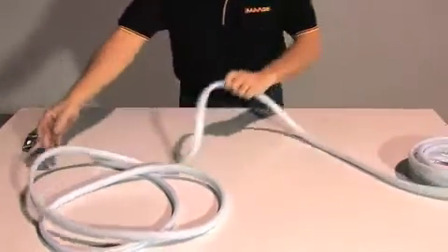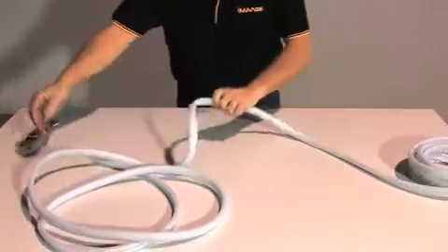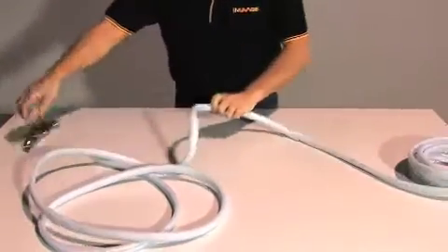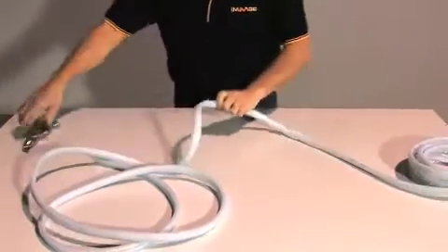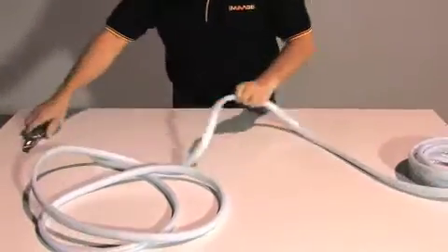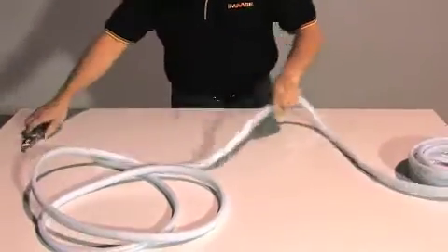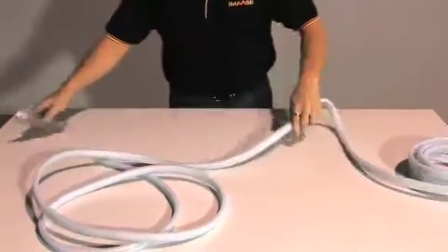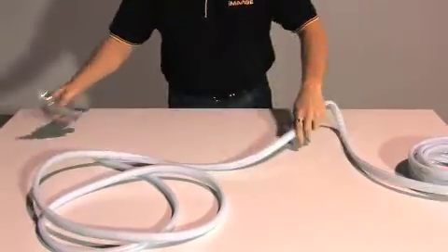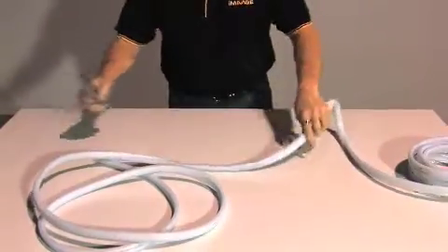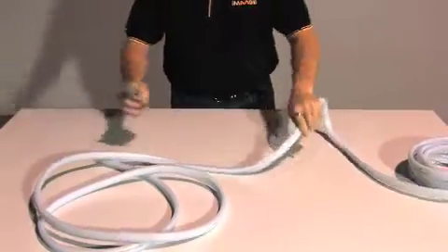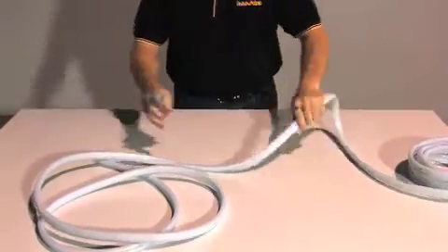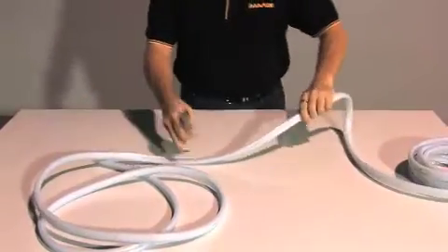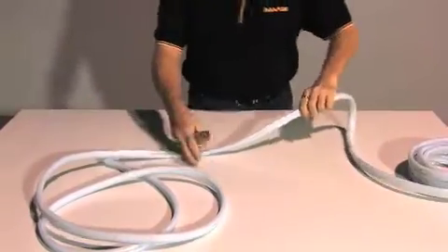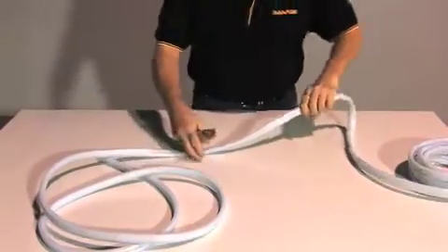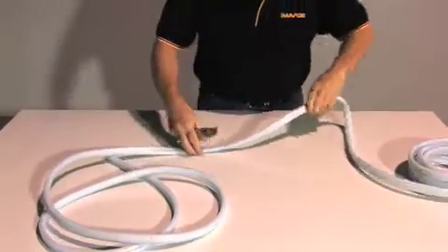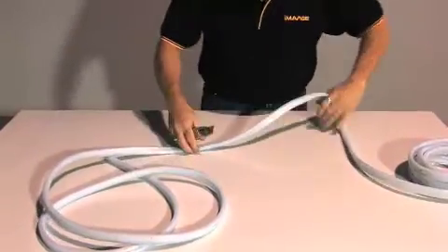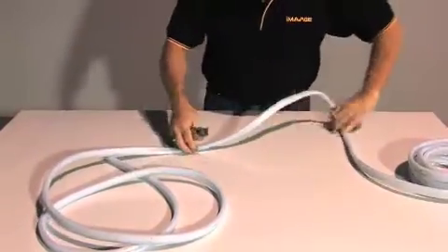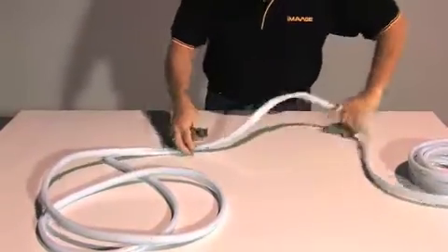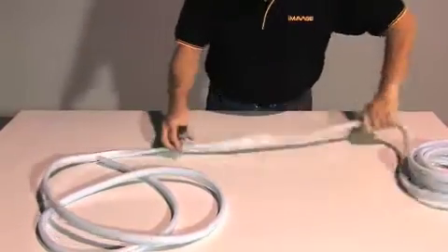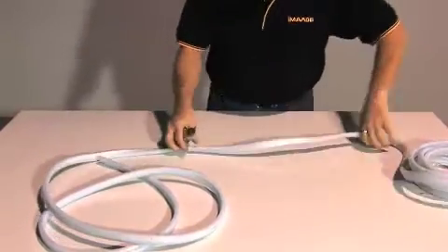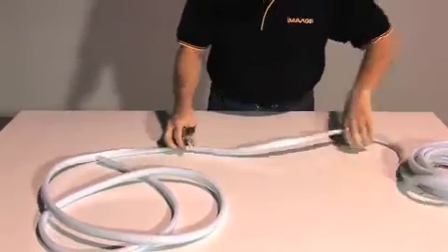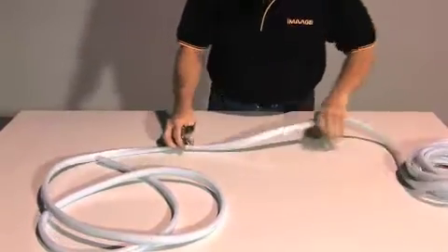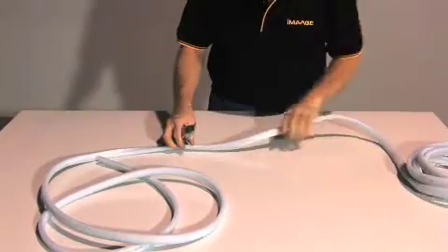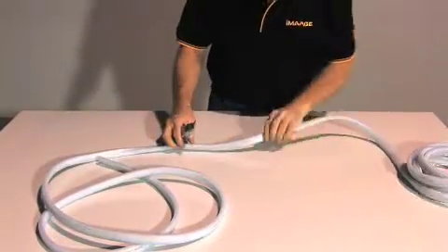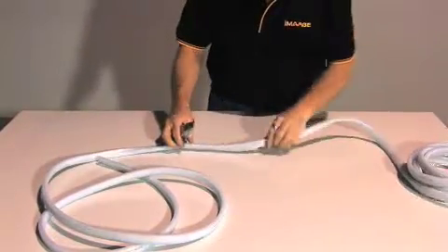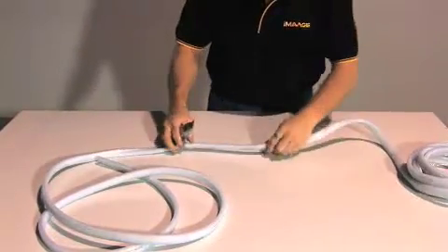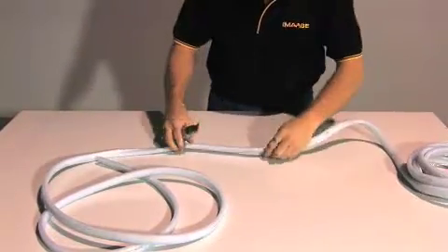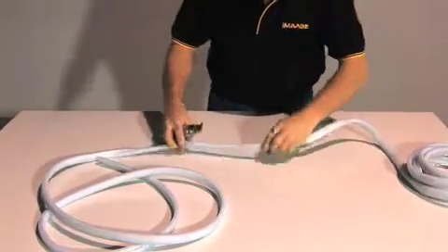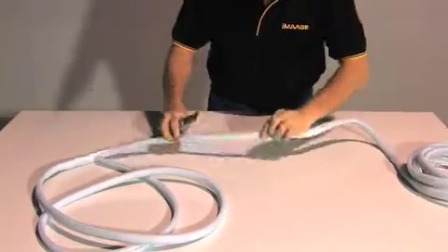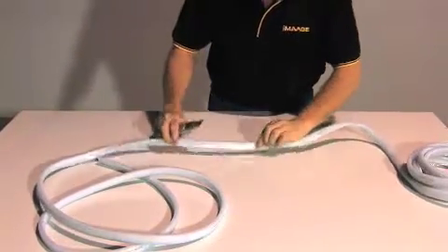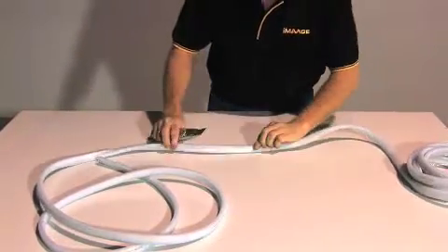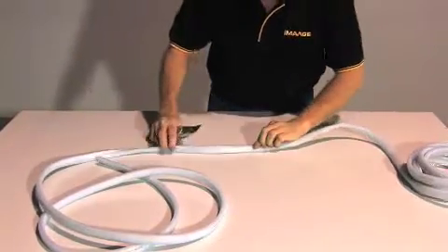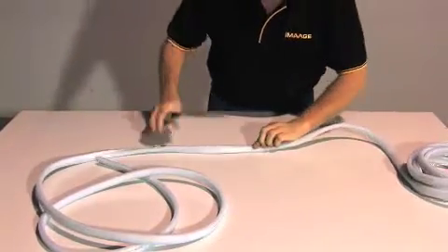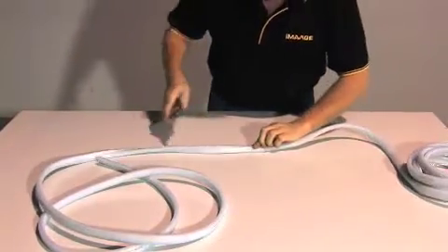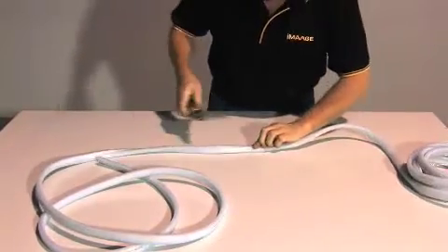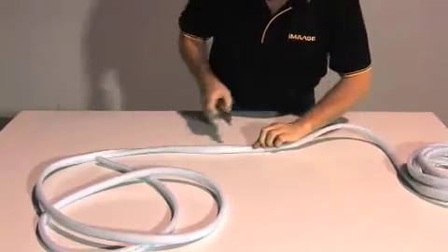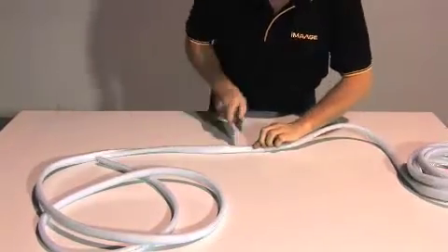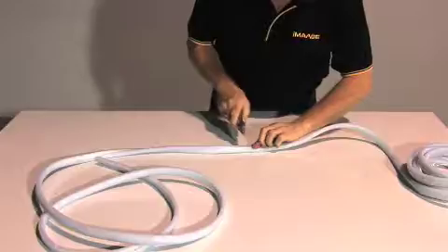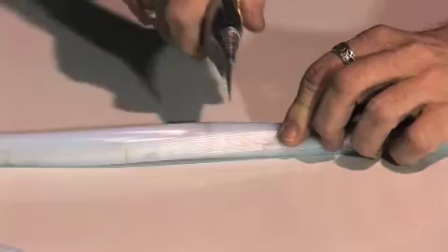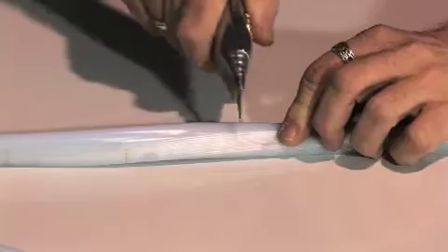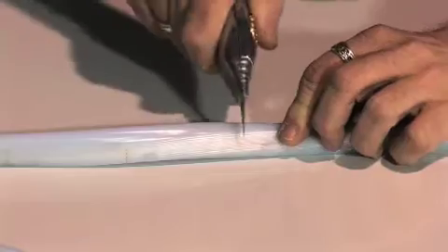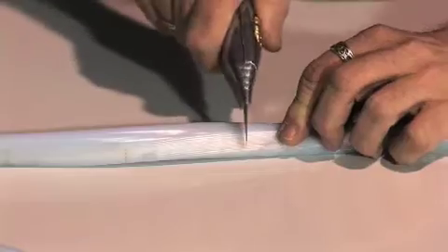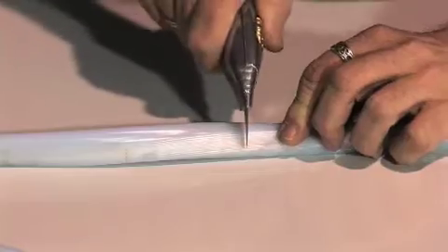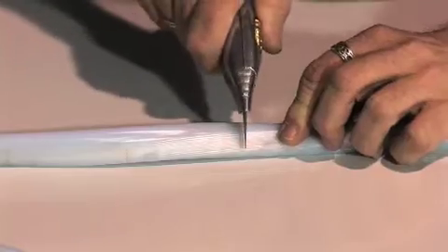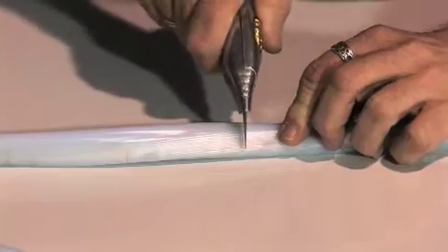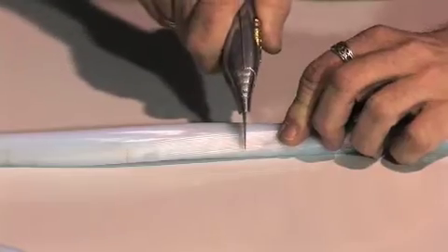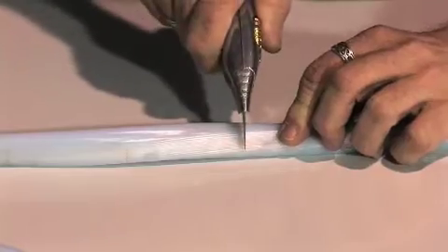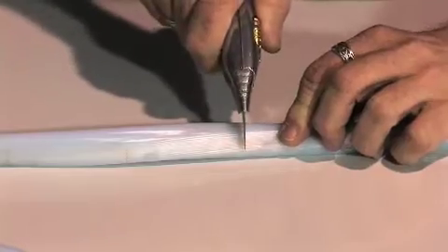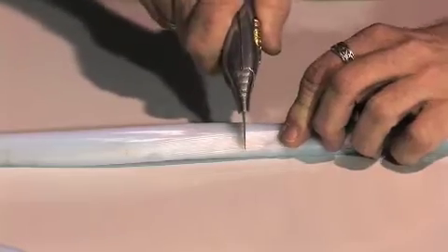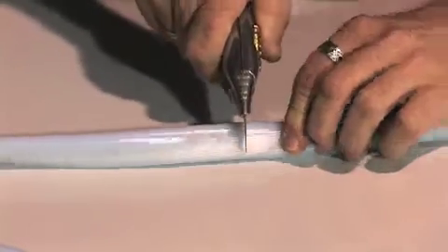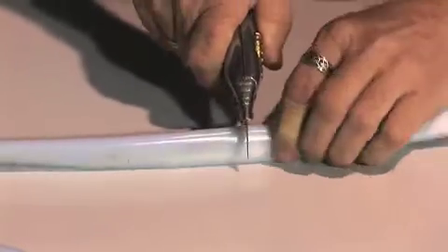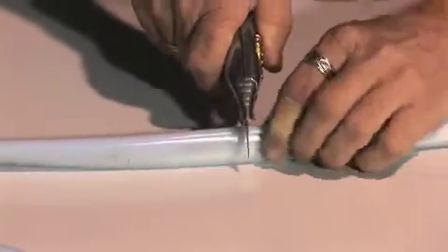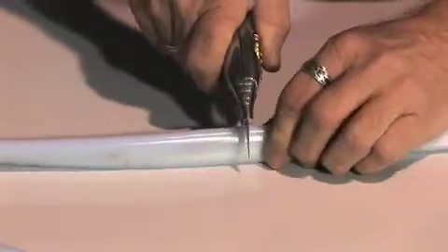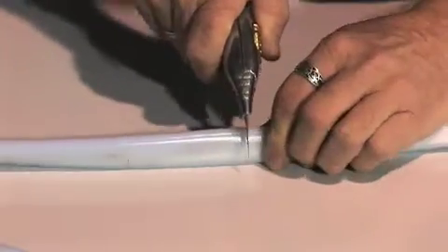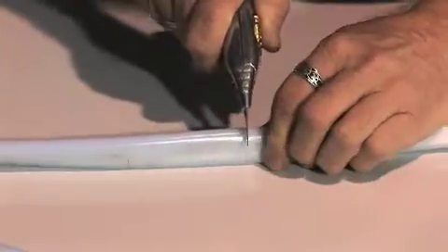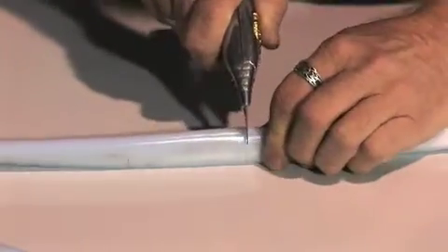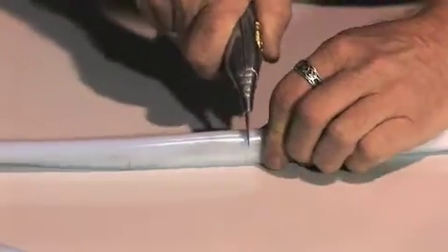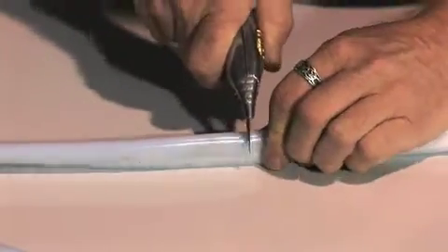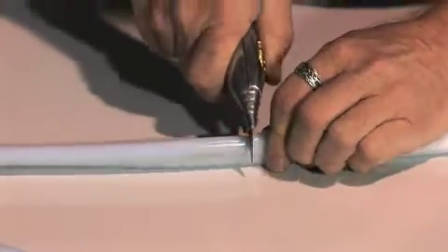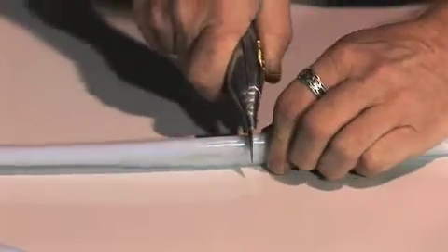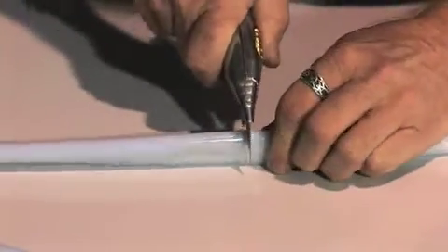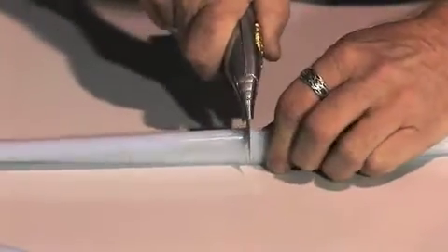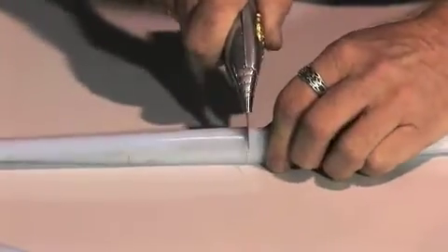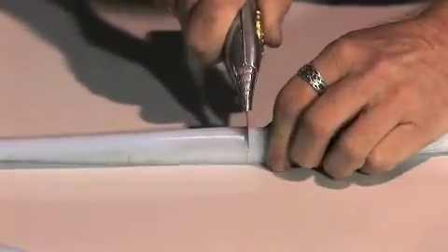NeonFlex is extremely easy to use. Simply roll out what you need and cut where indicated on the side of the PVC jacket.